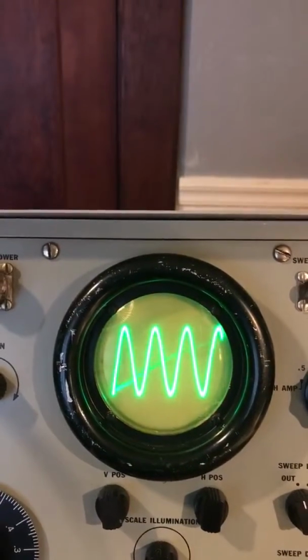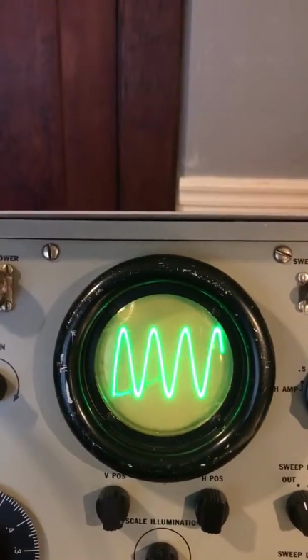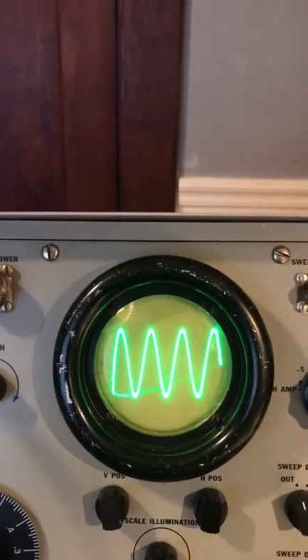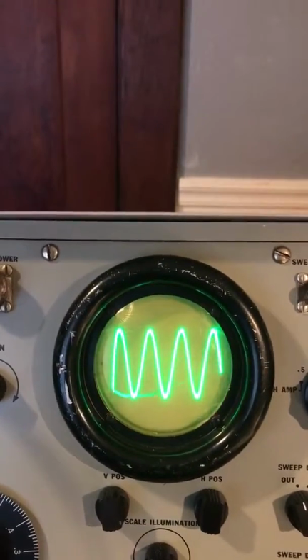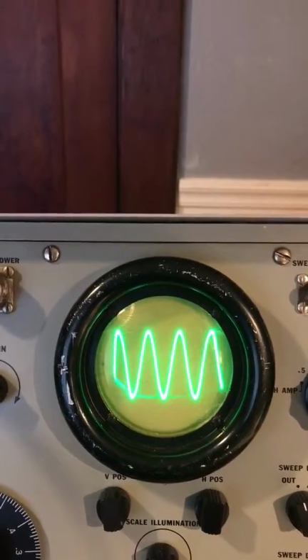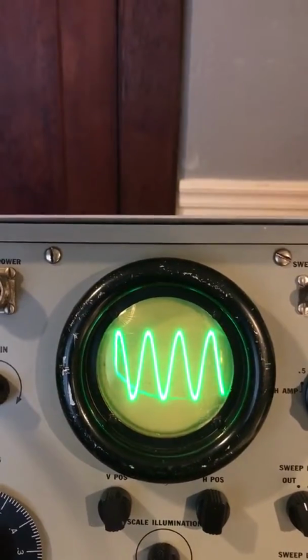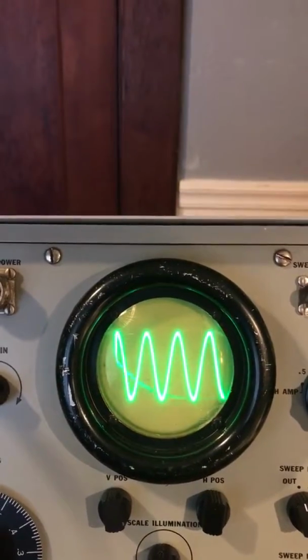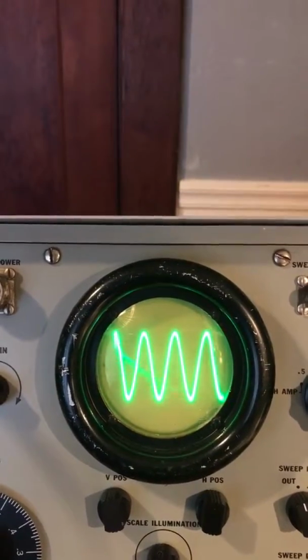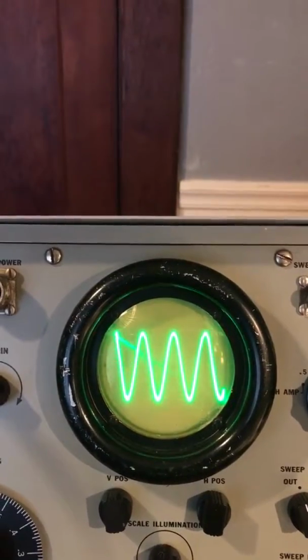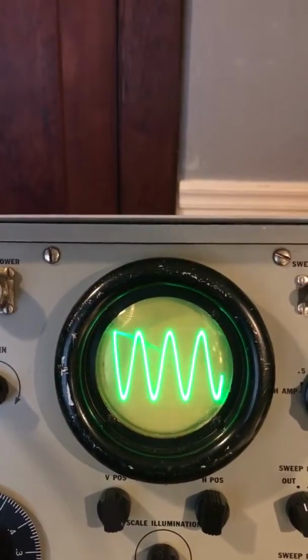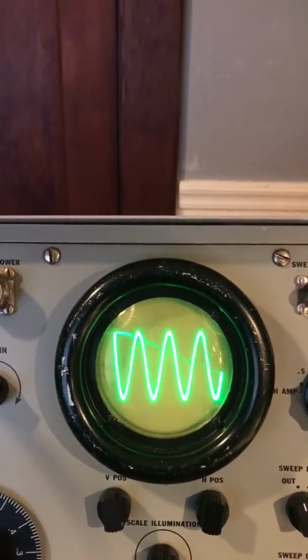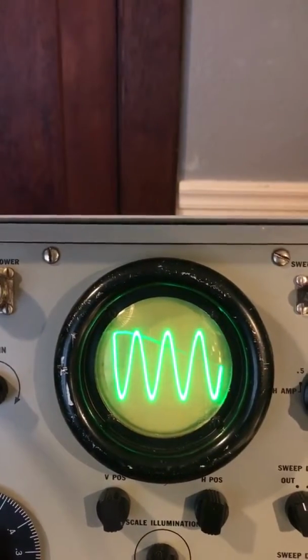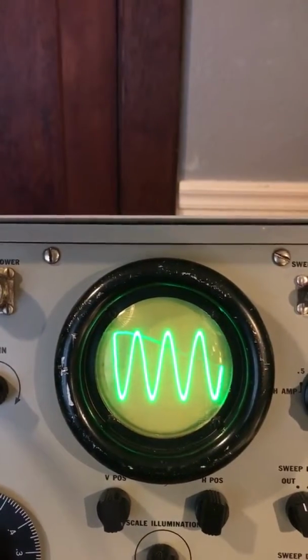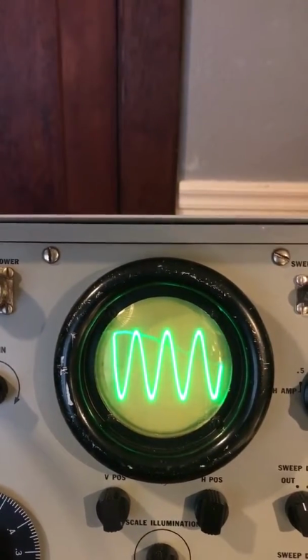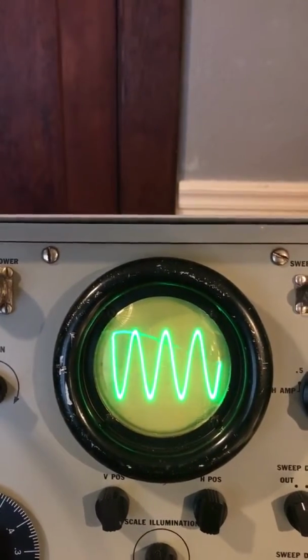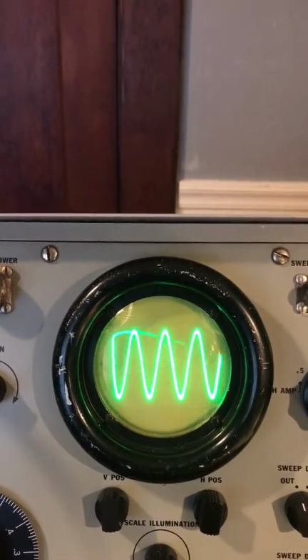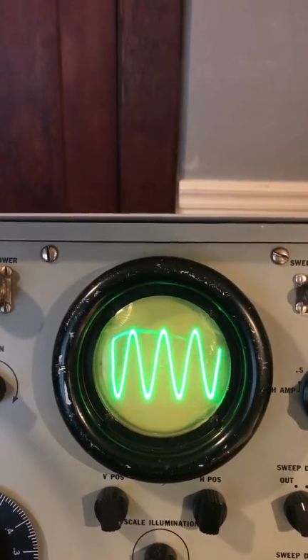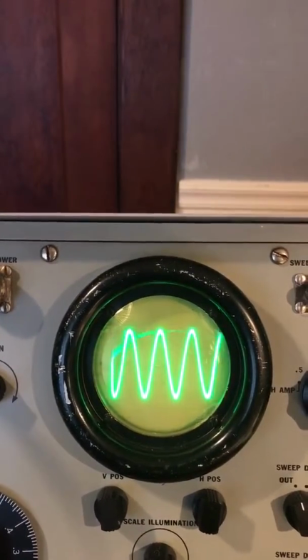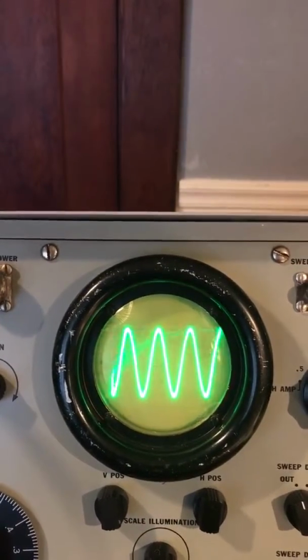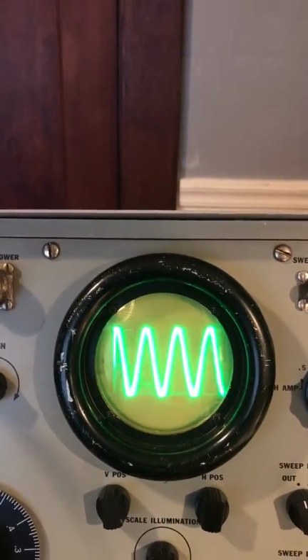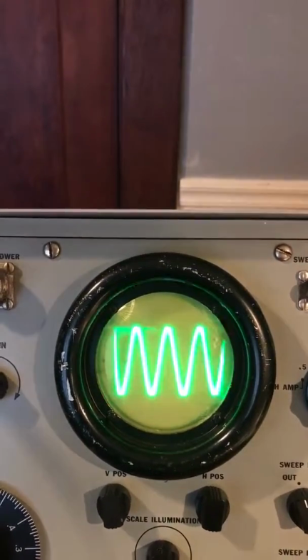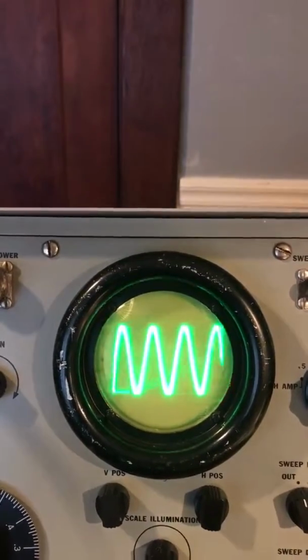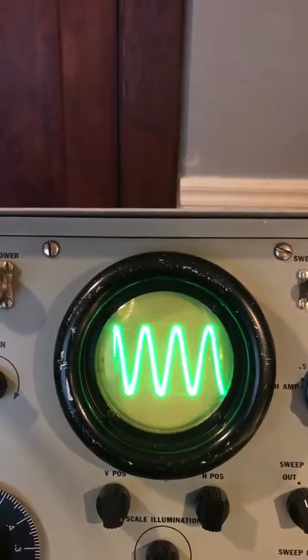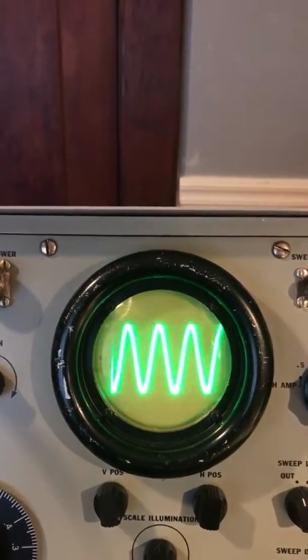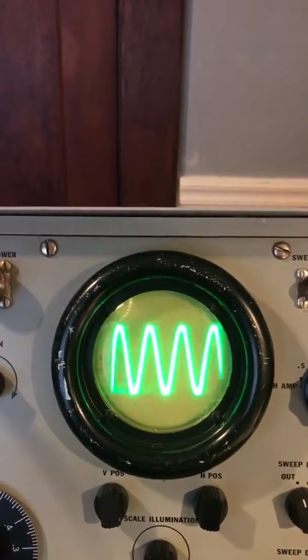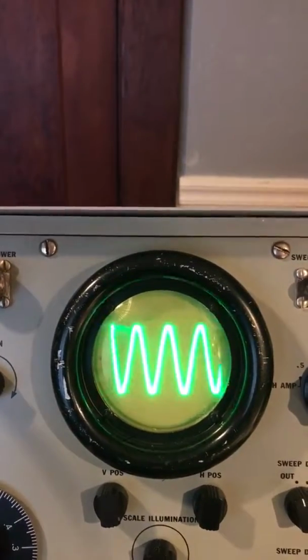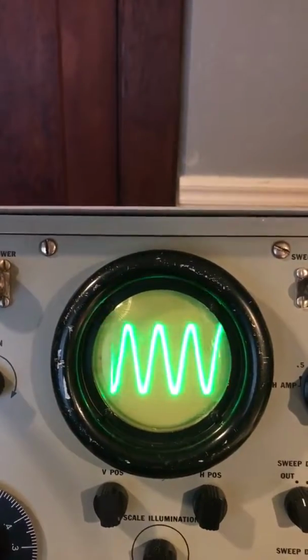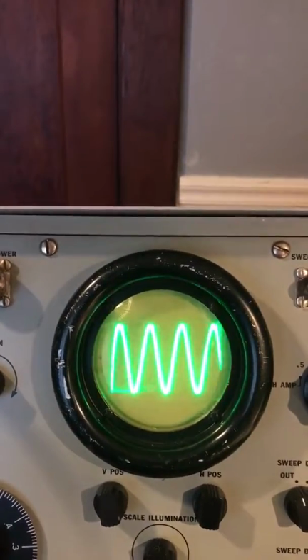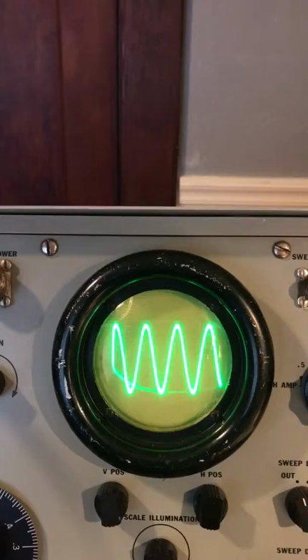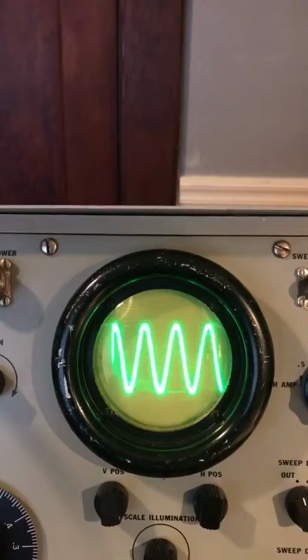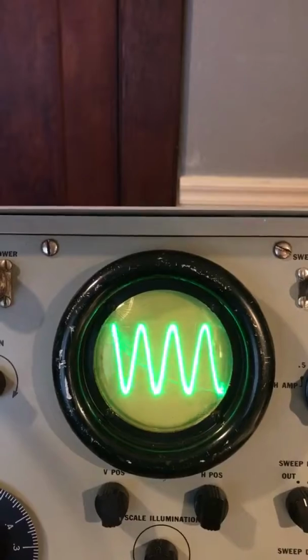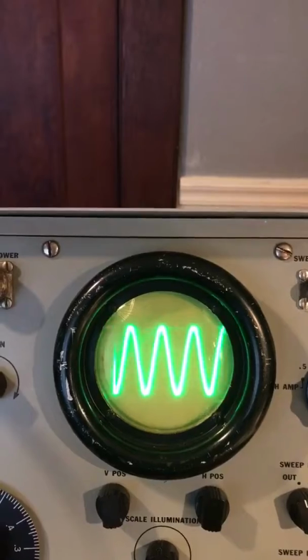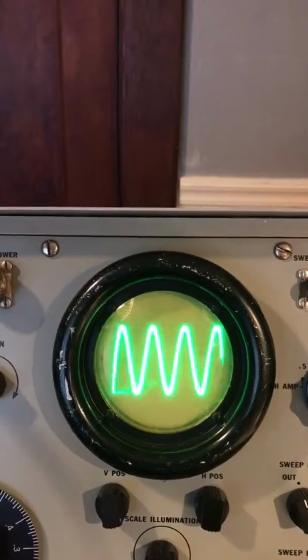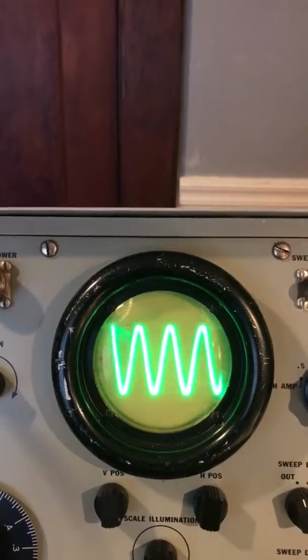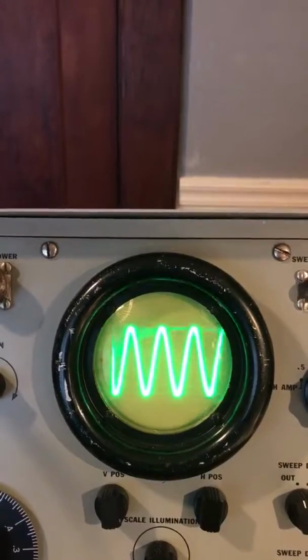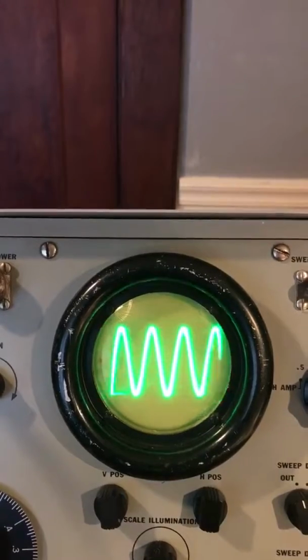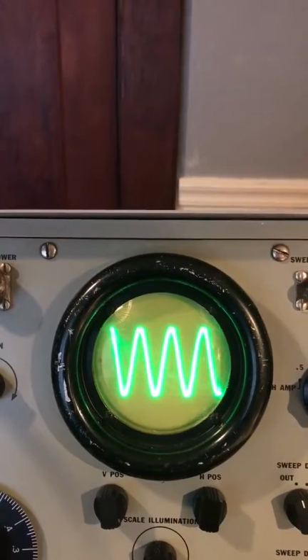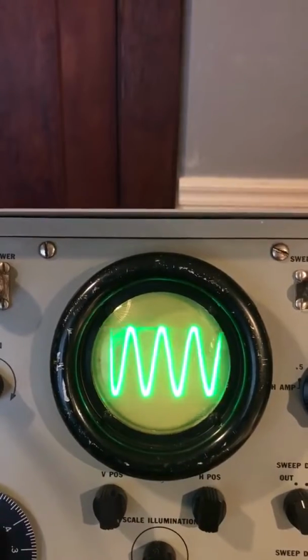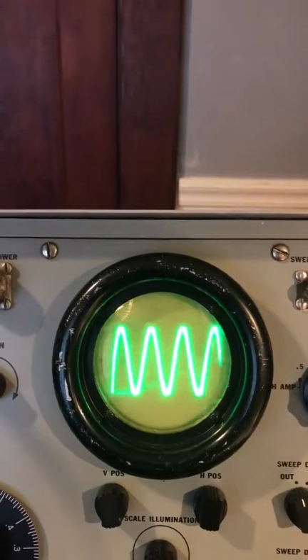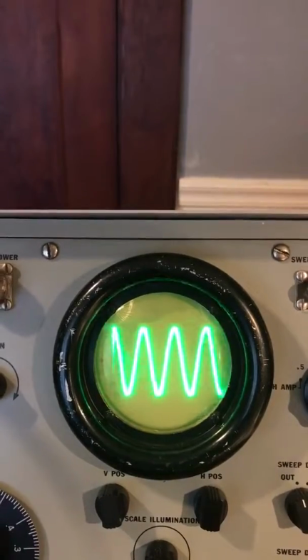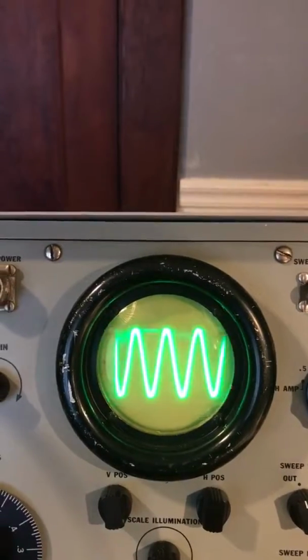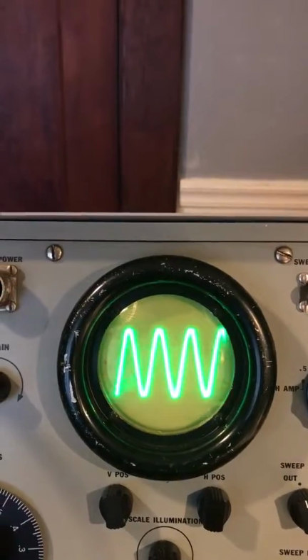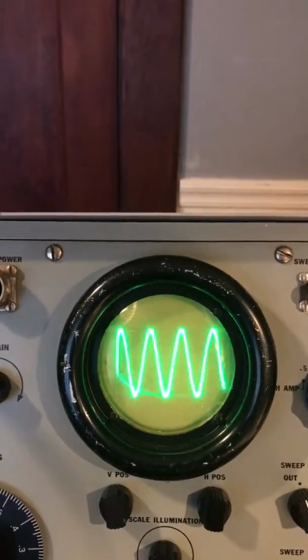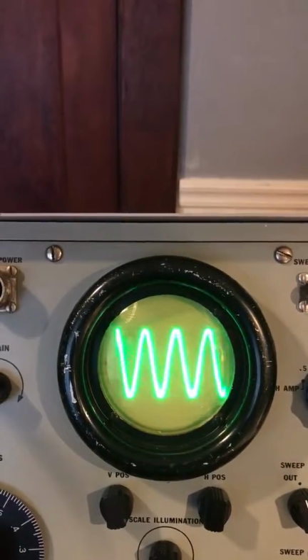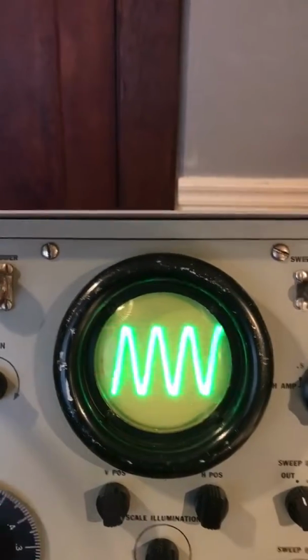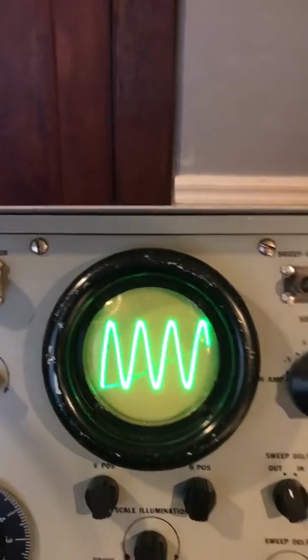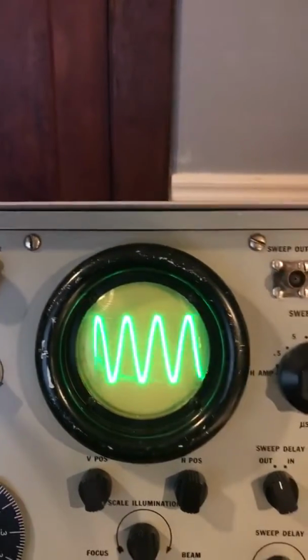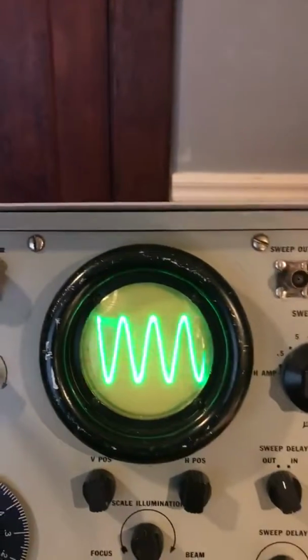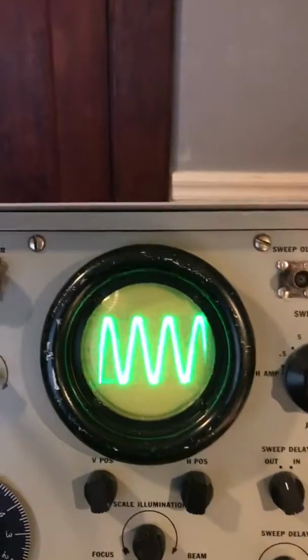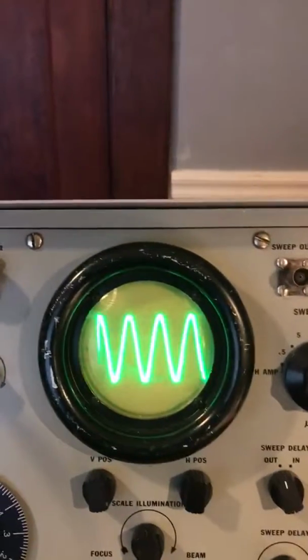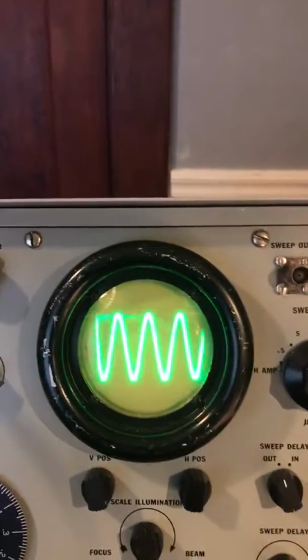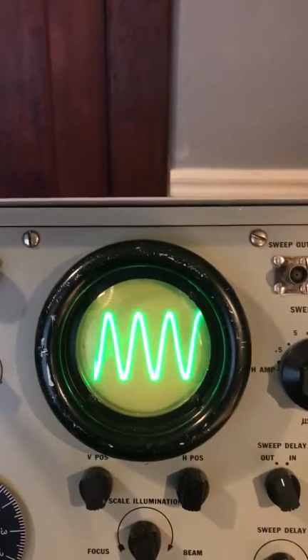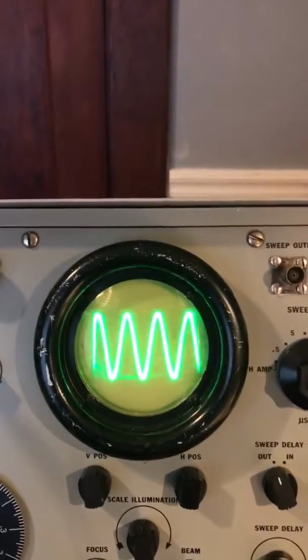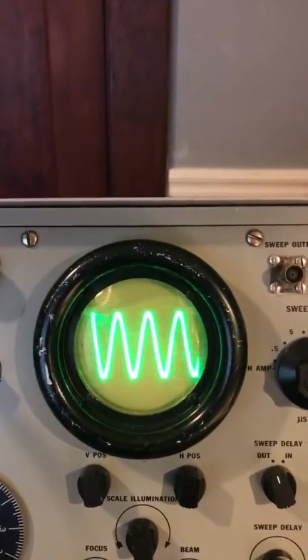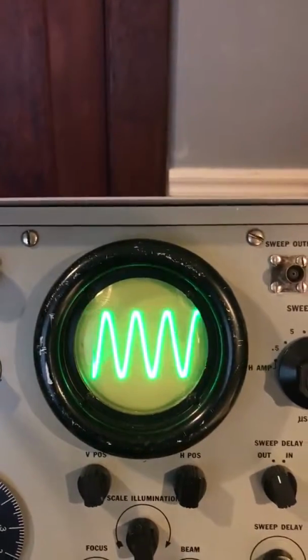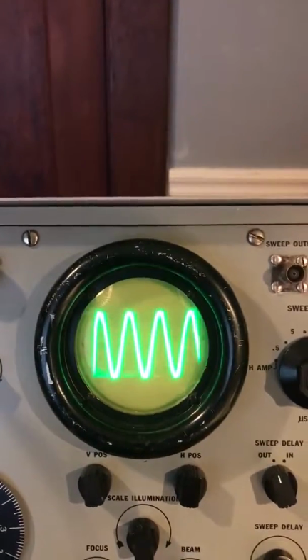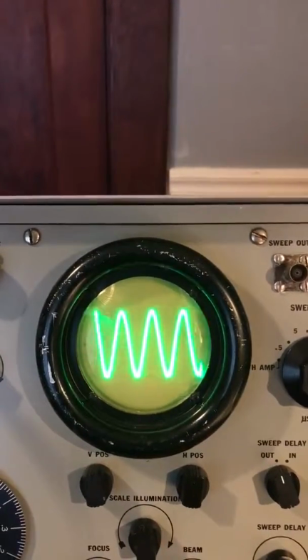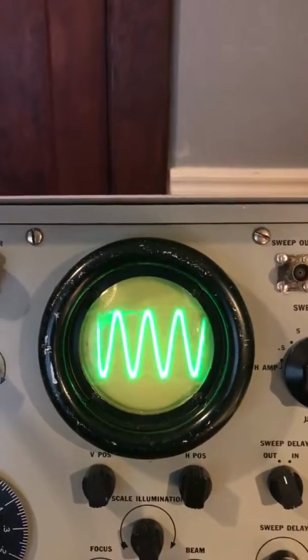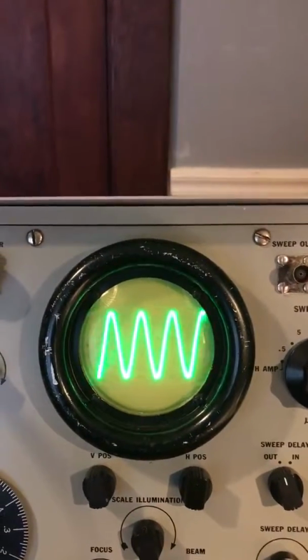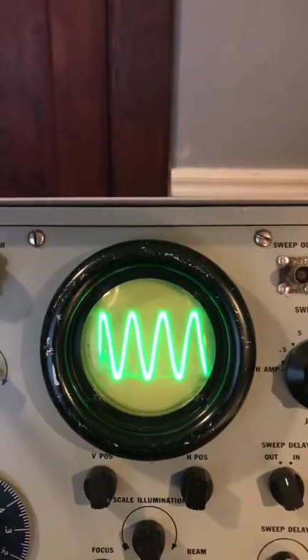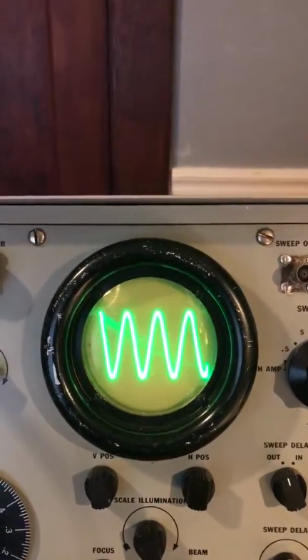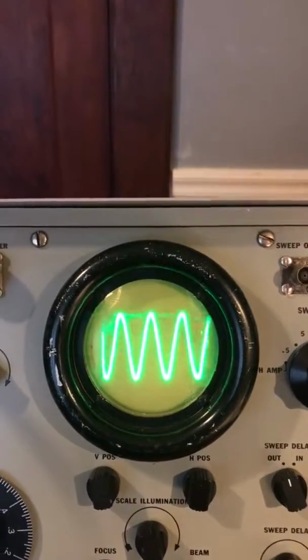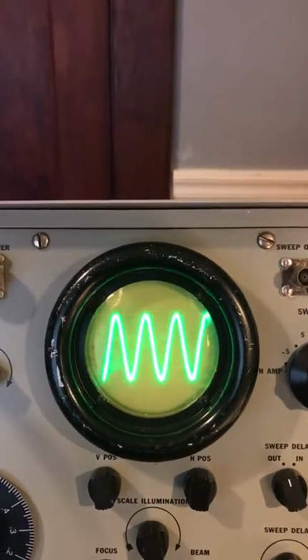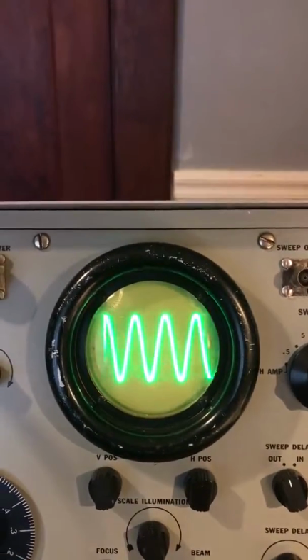Yep, back to our sine wave. Pretty neat. Chorus pedal.